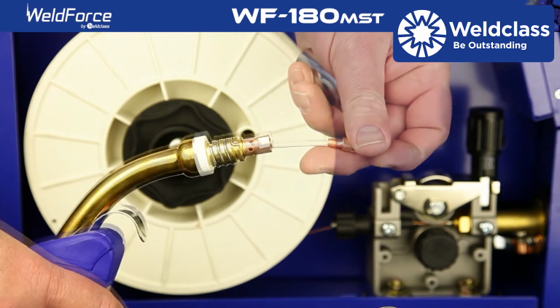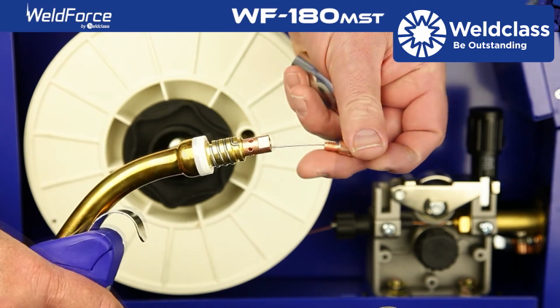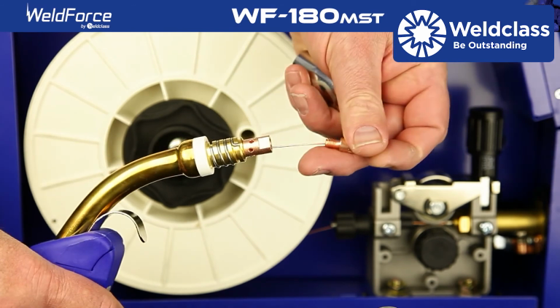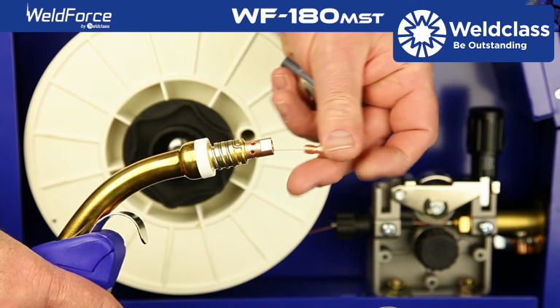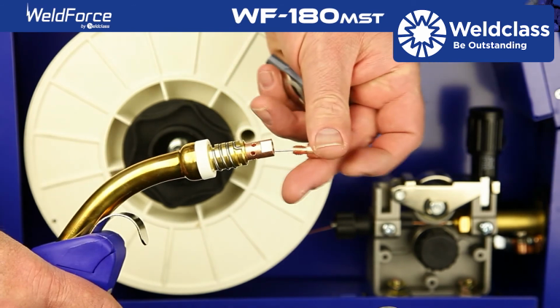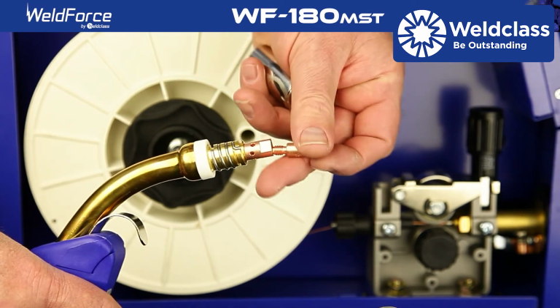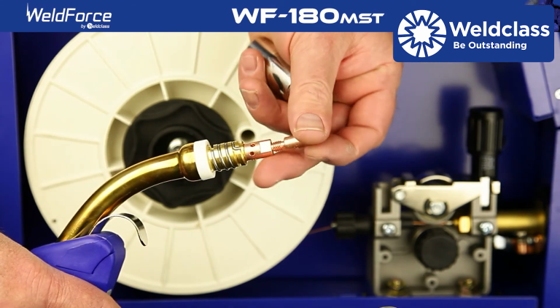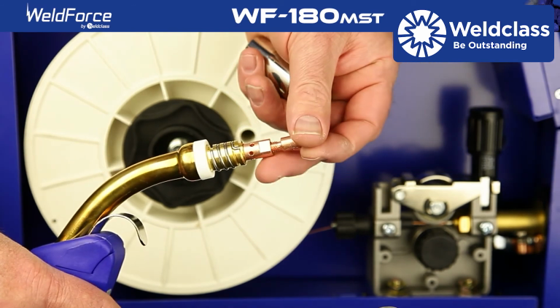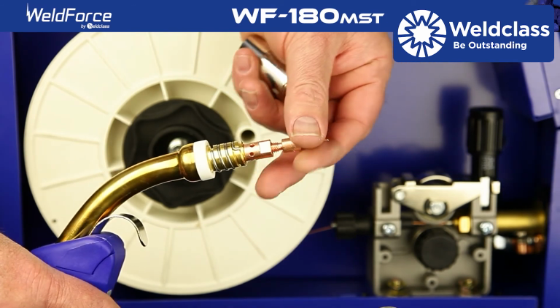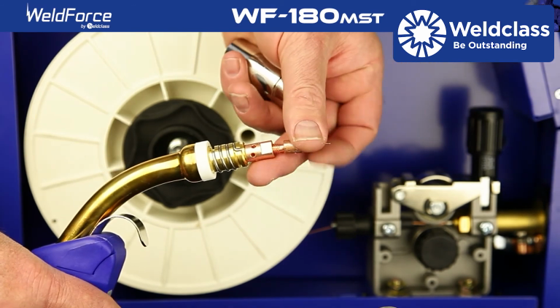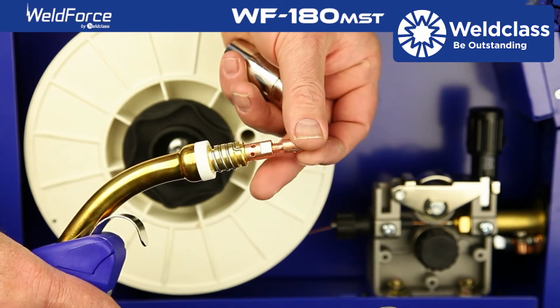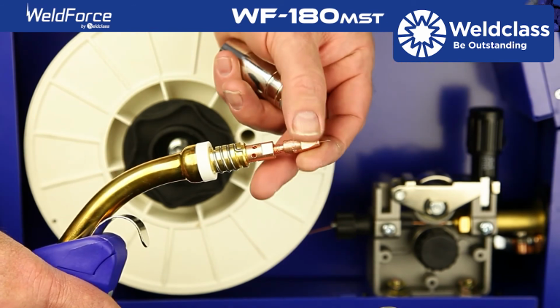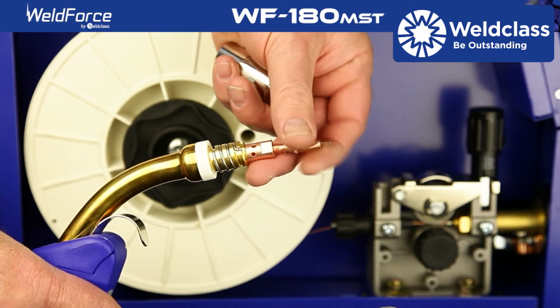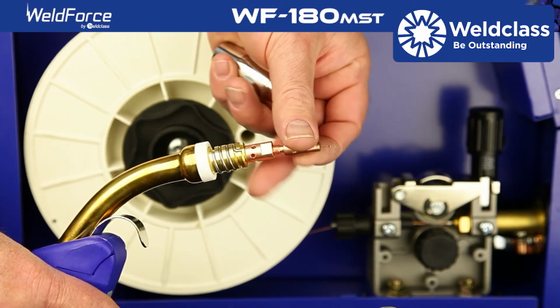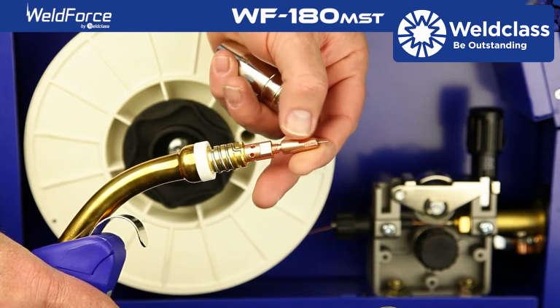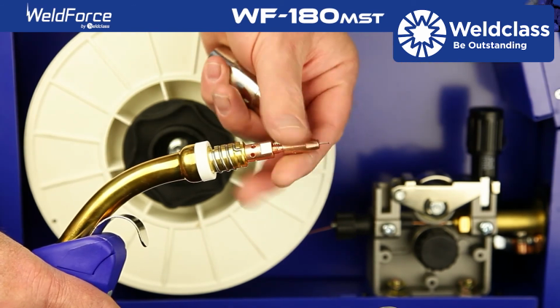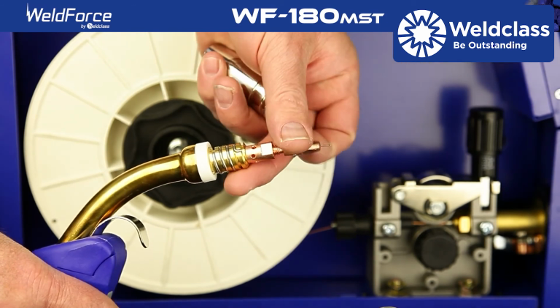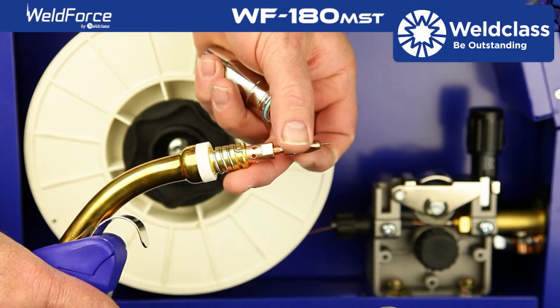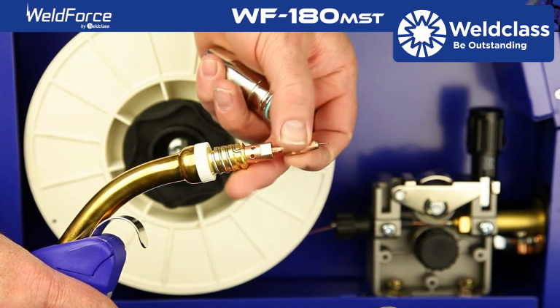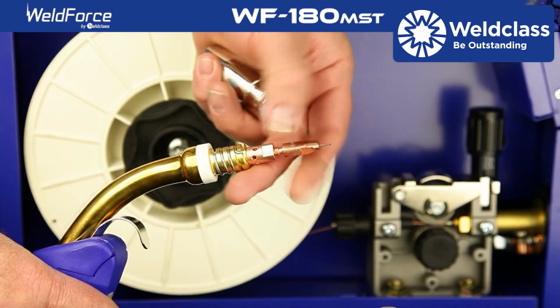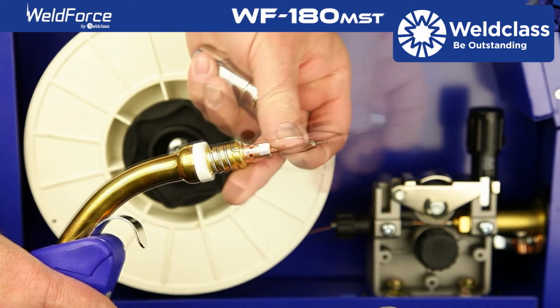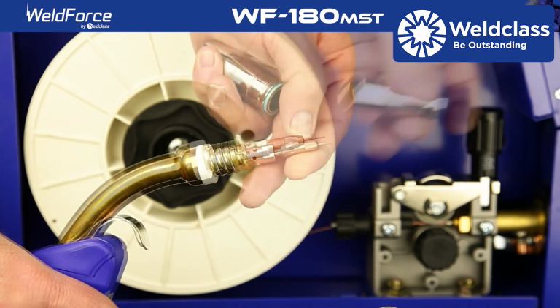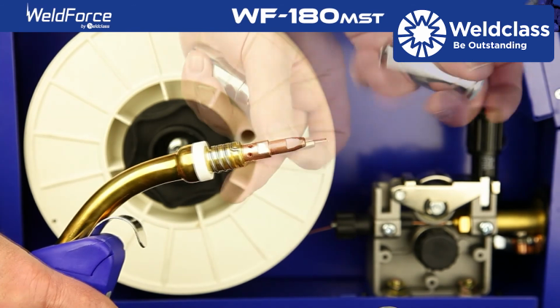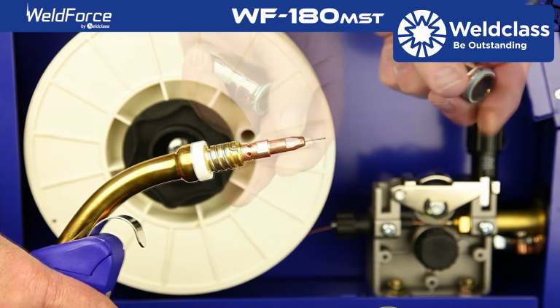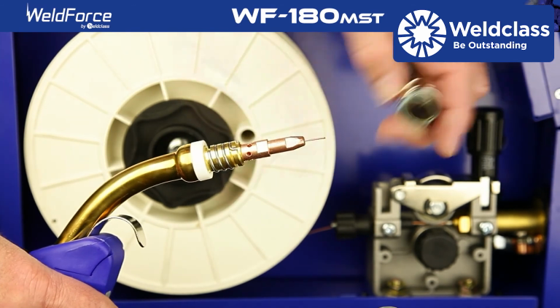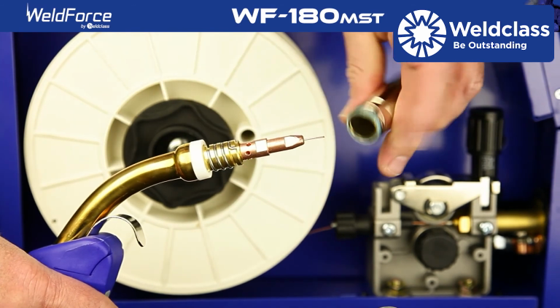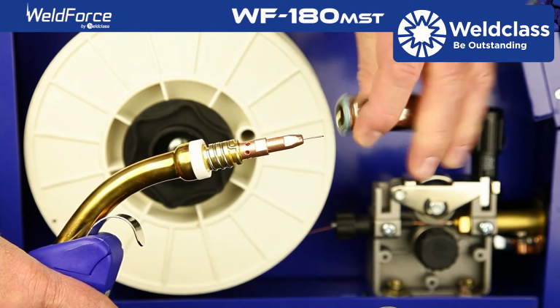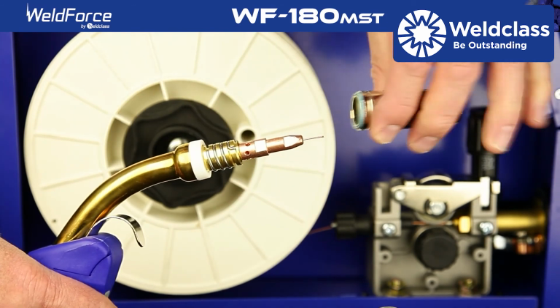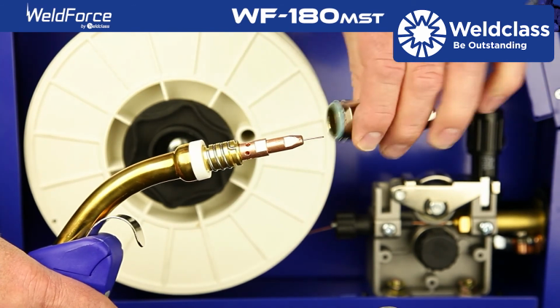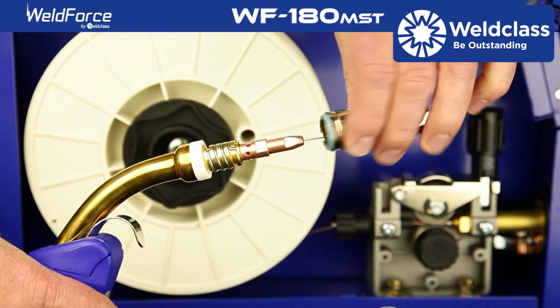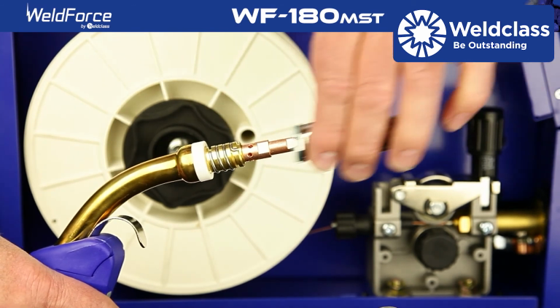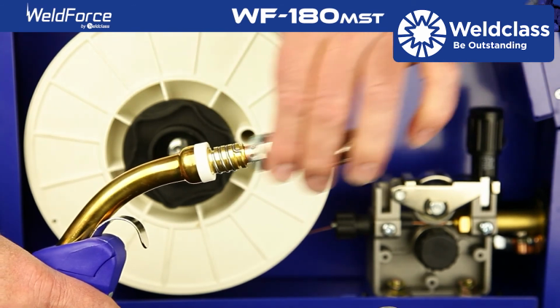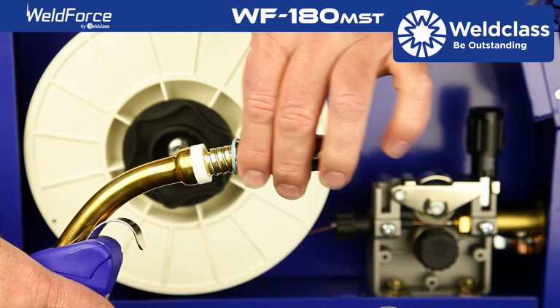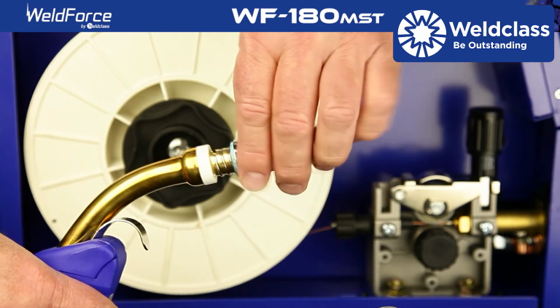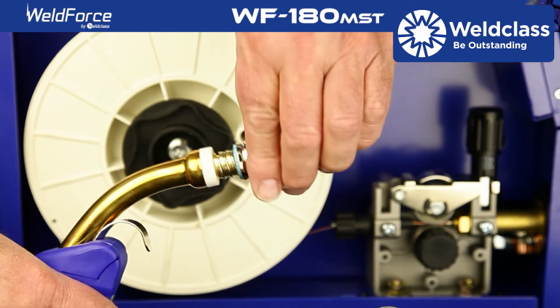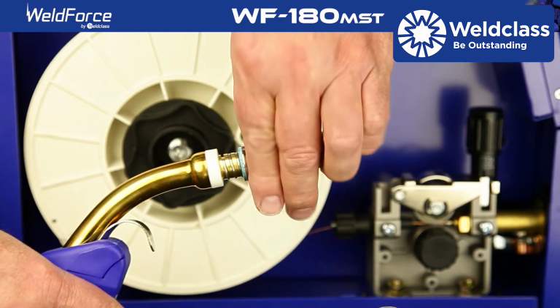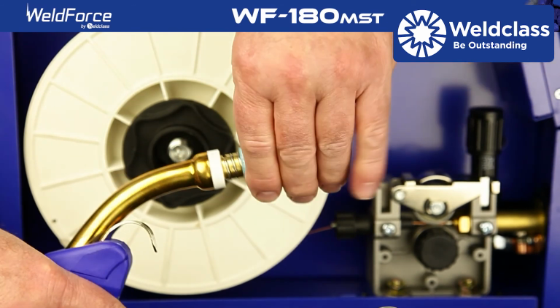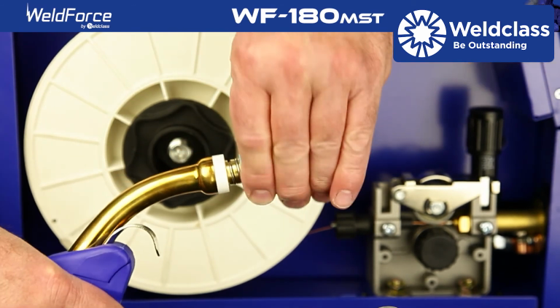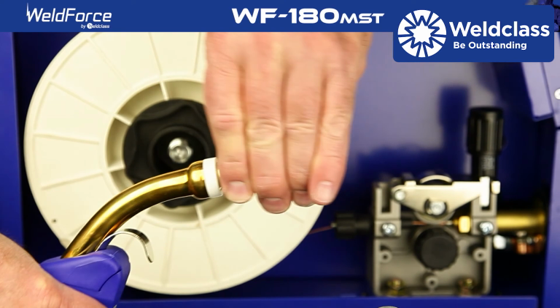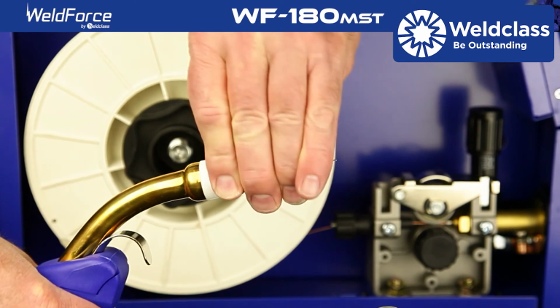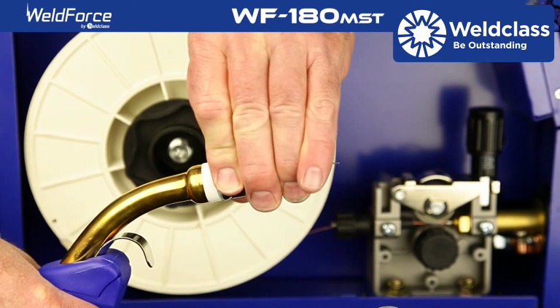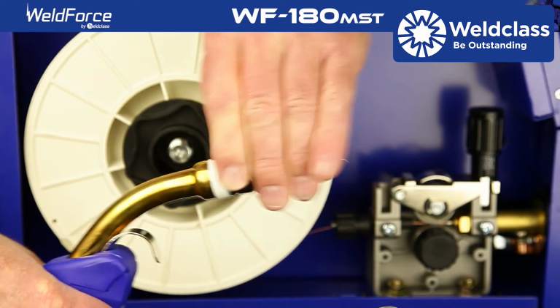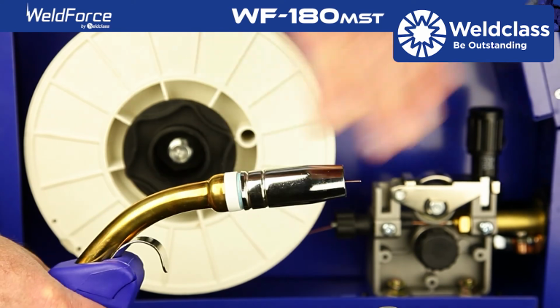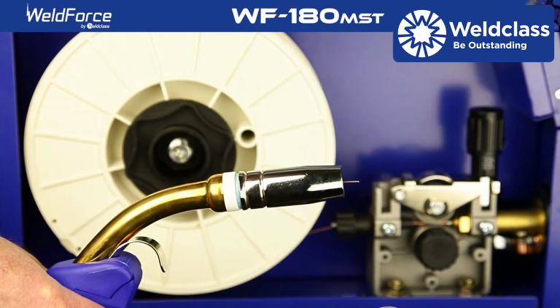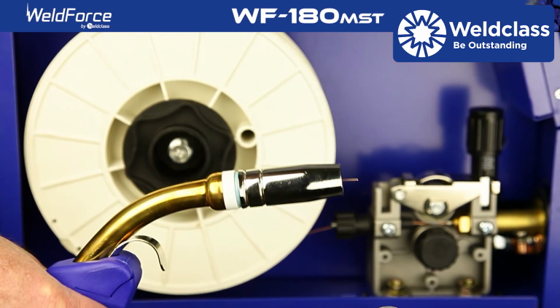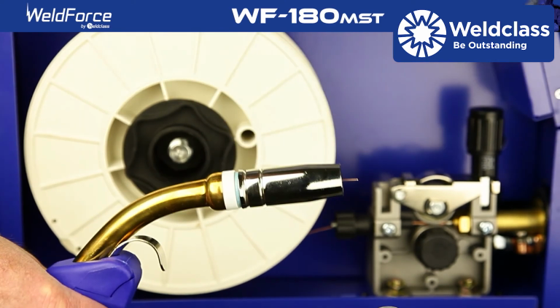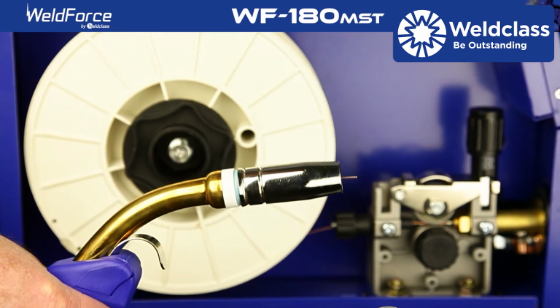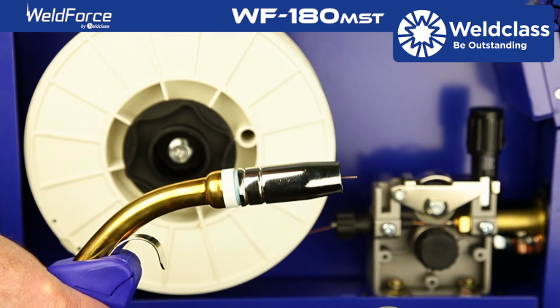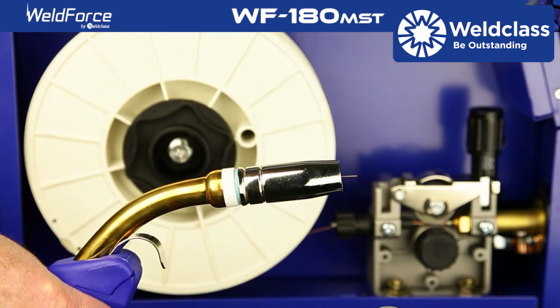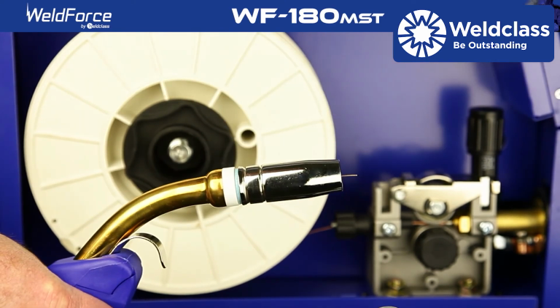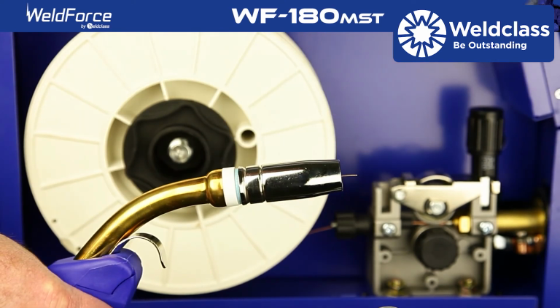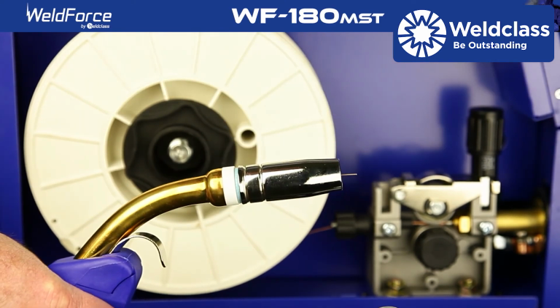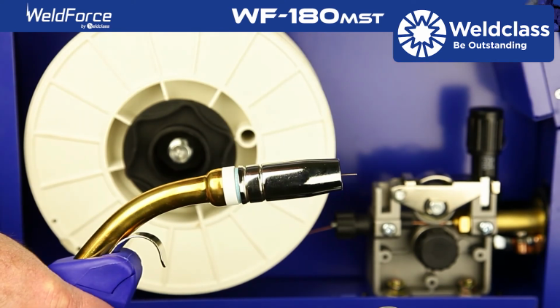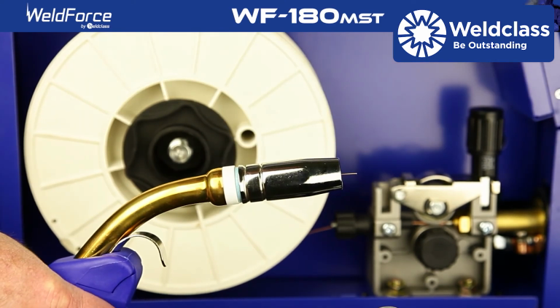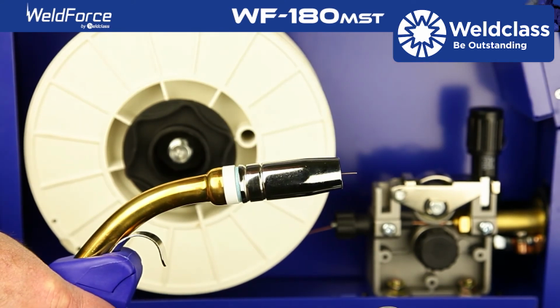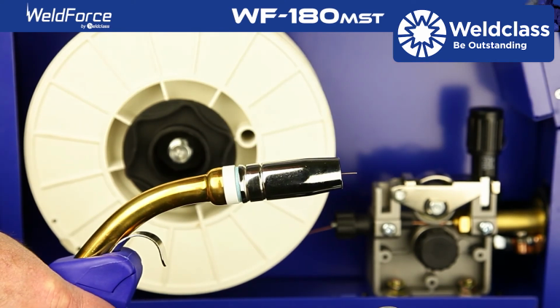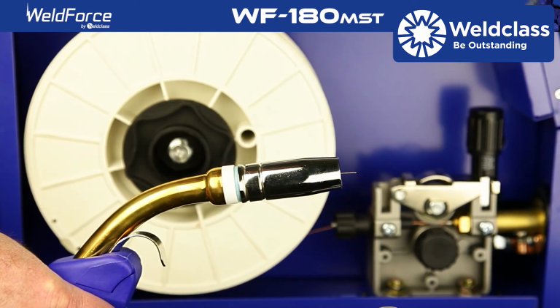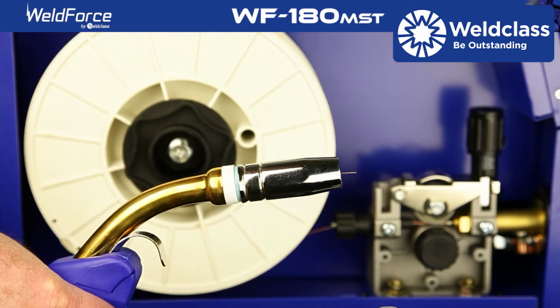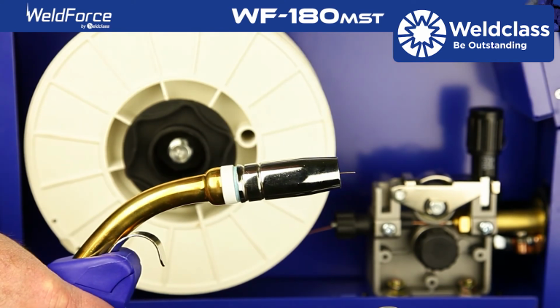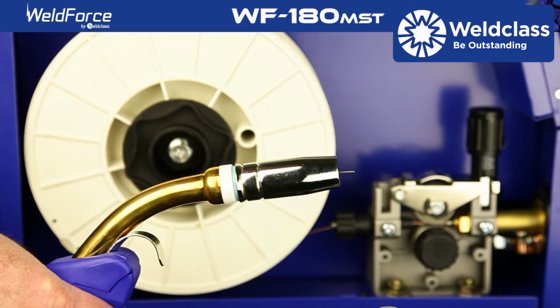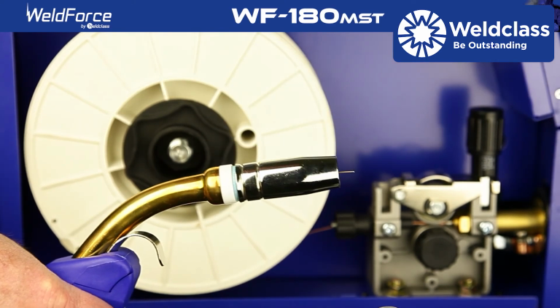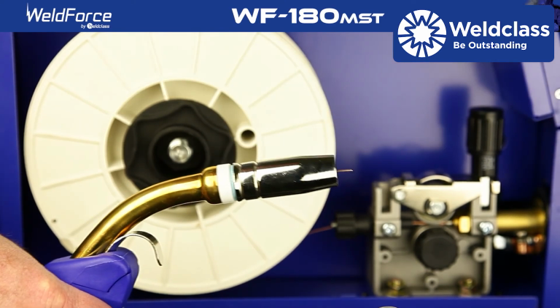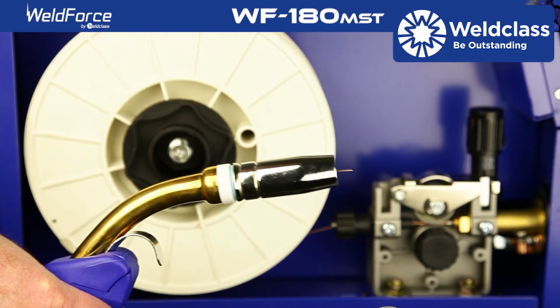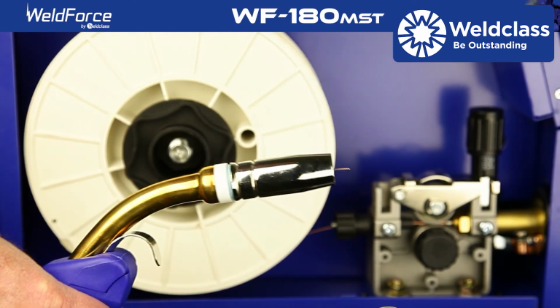Screw the tip back in place then insert the shield nozzle back in place. Trim the wire back and you're ready to weld.